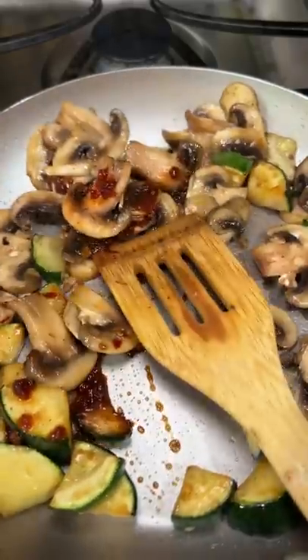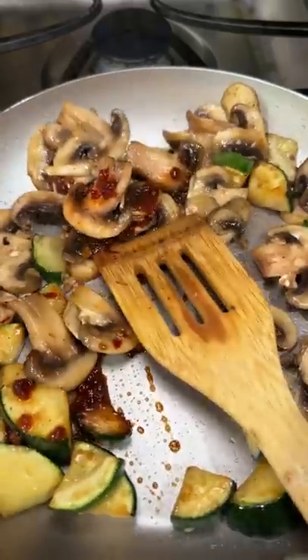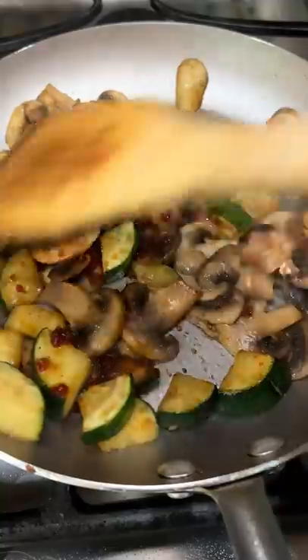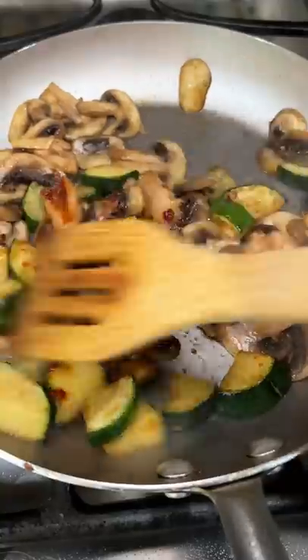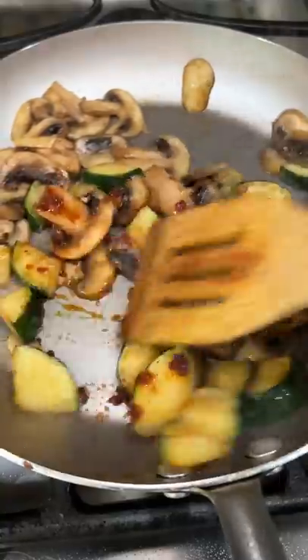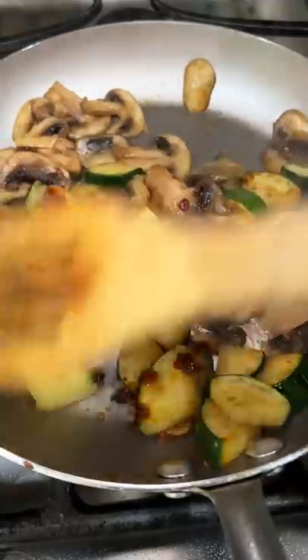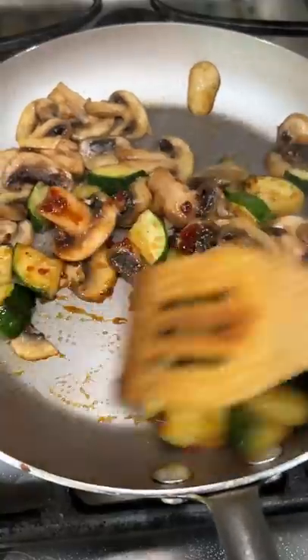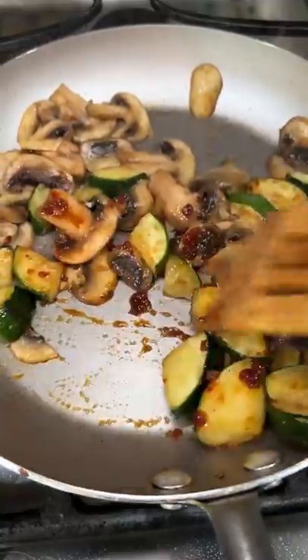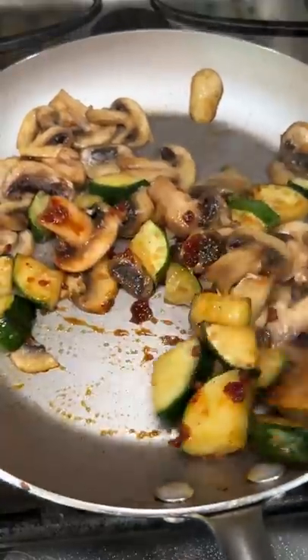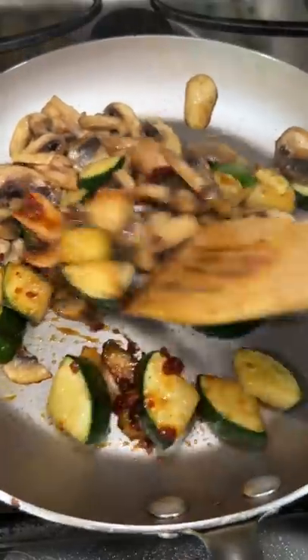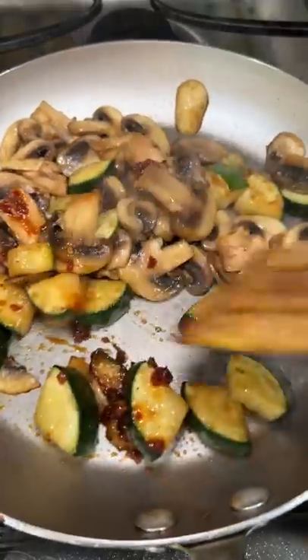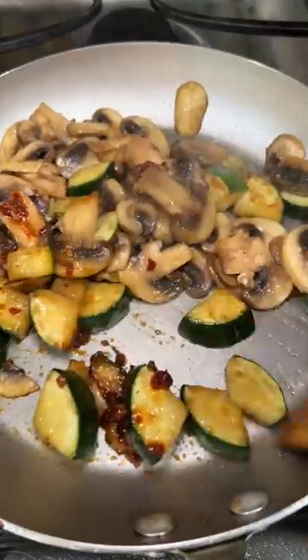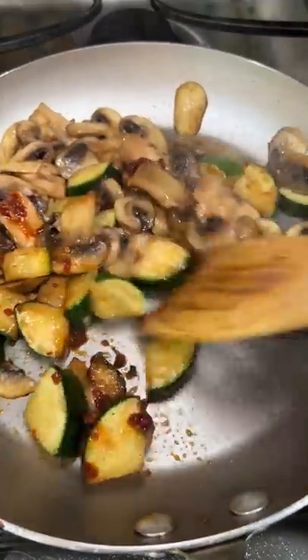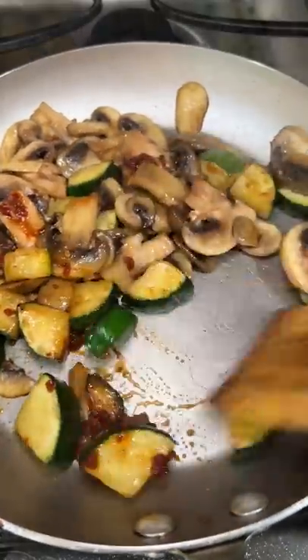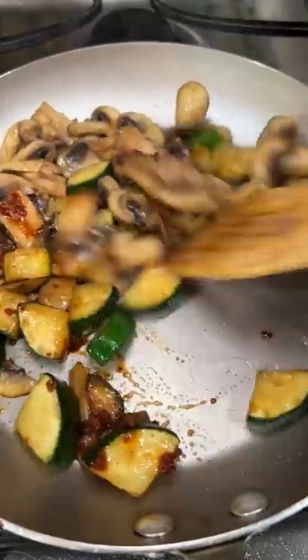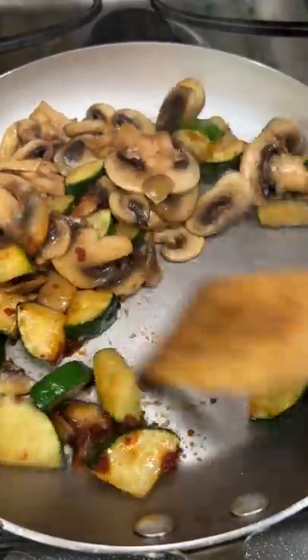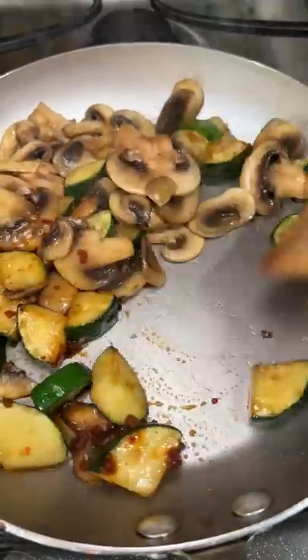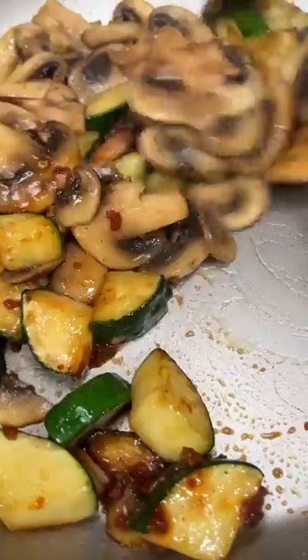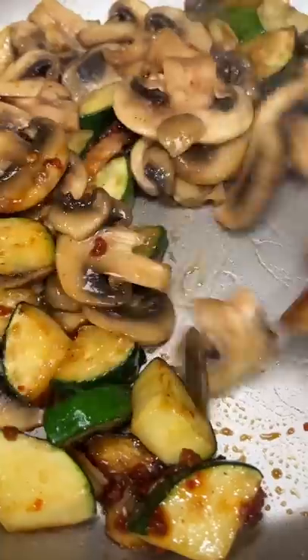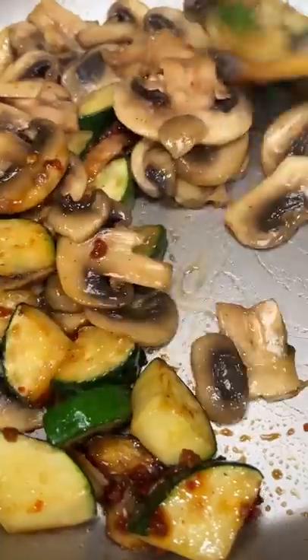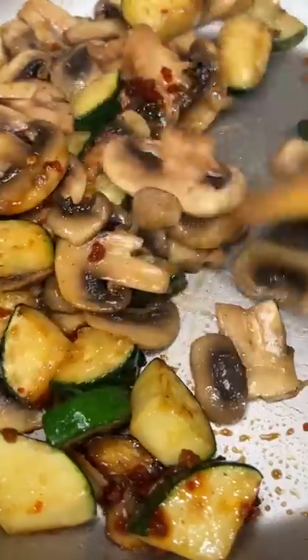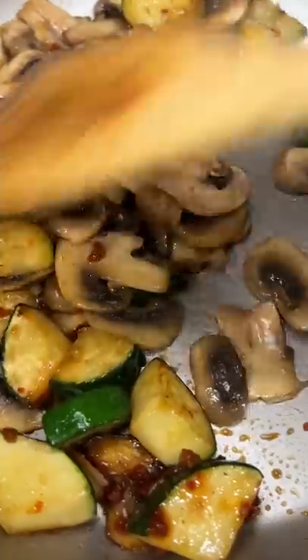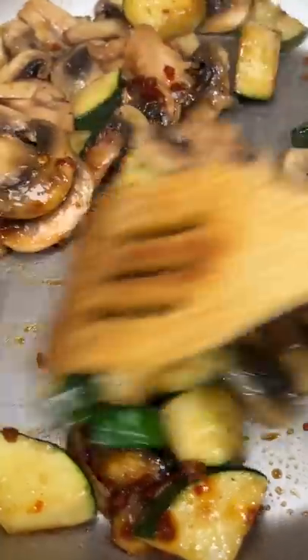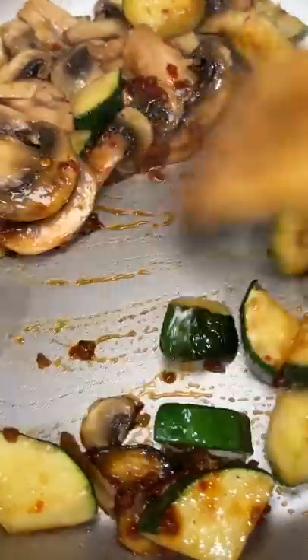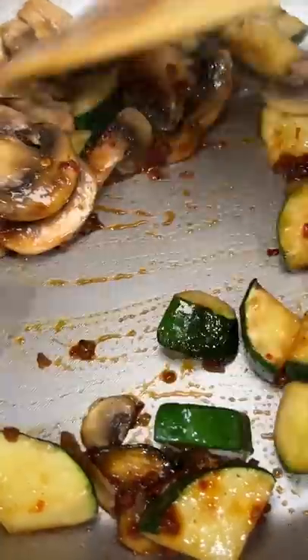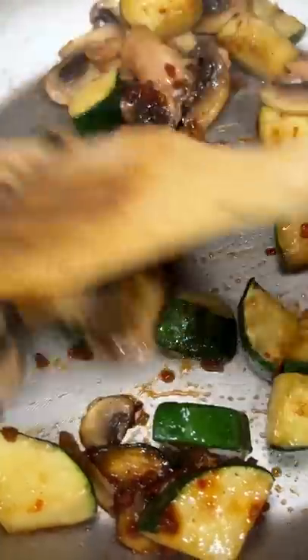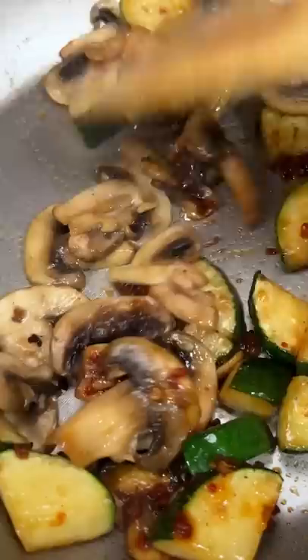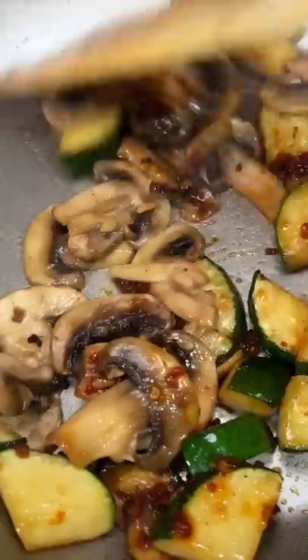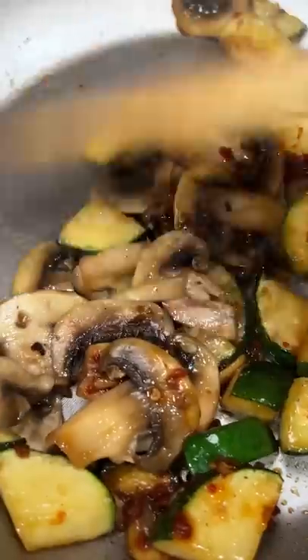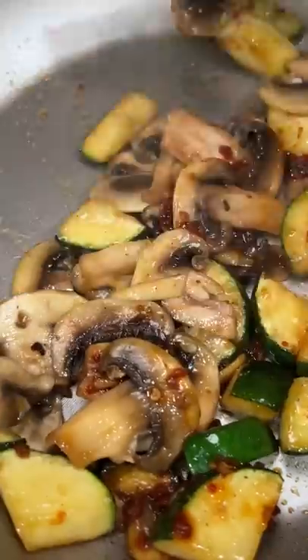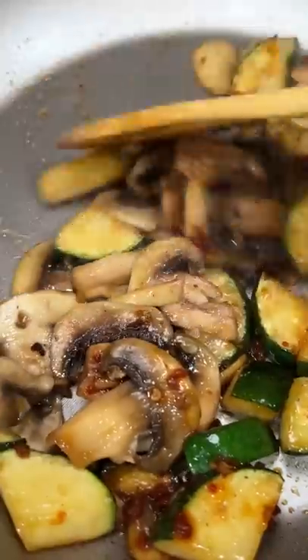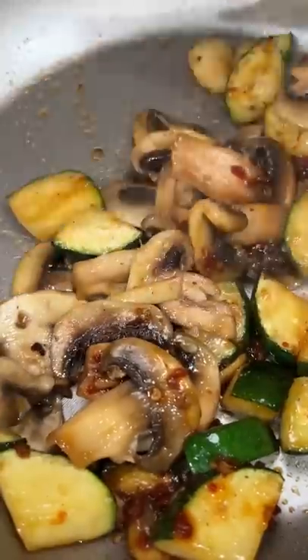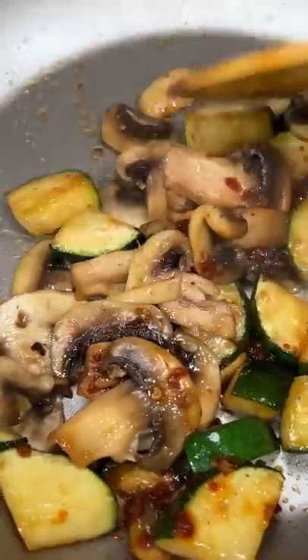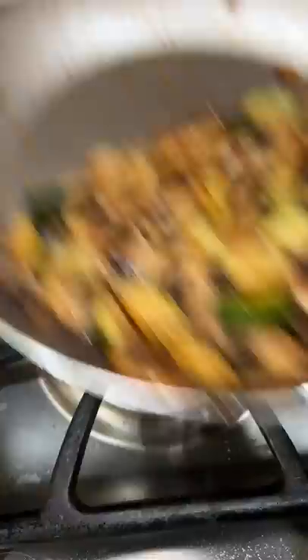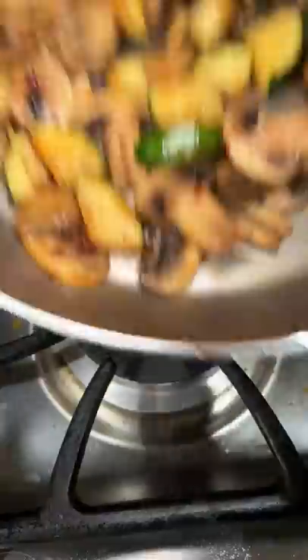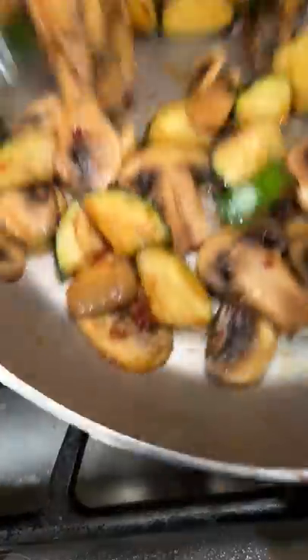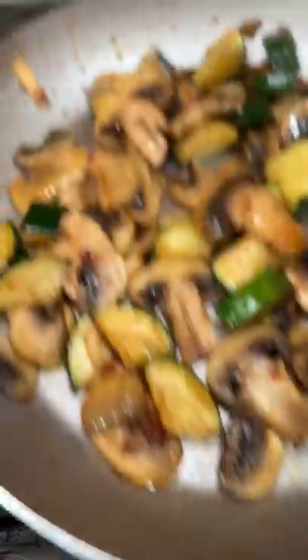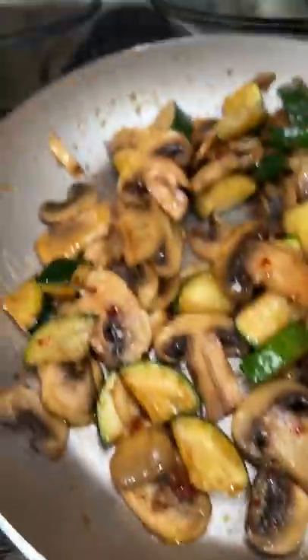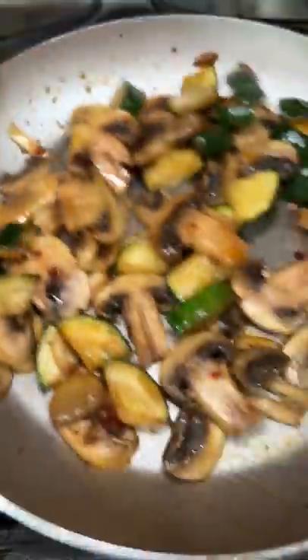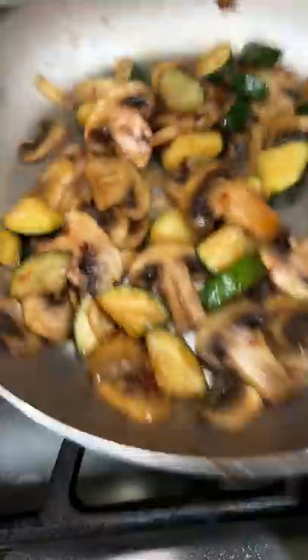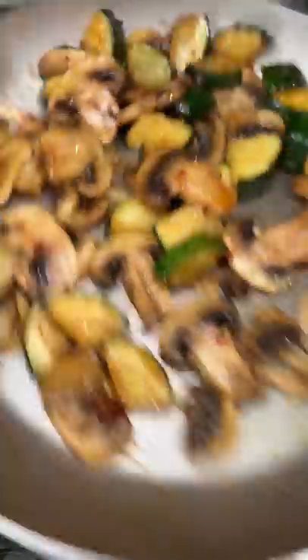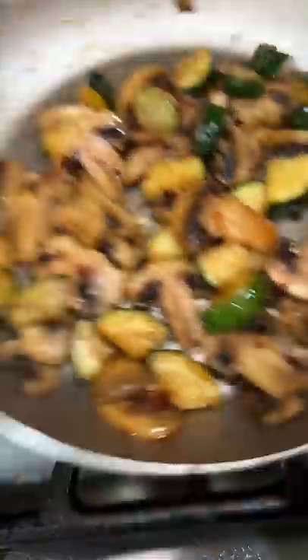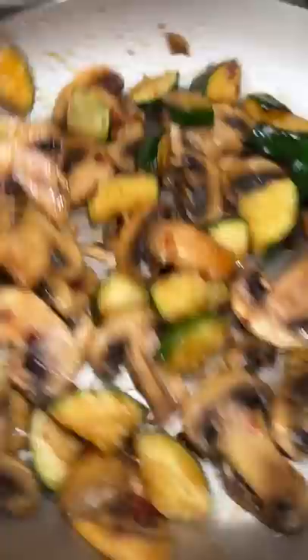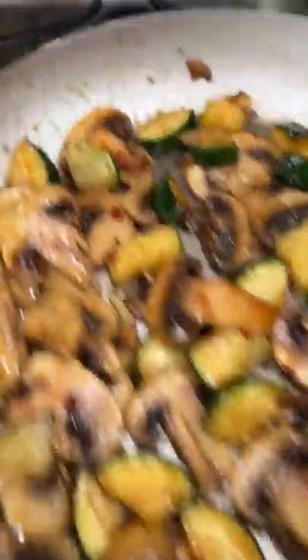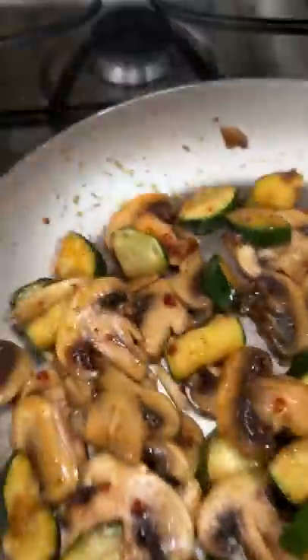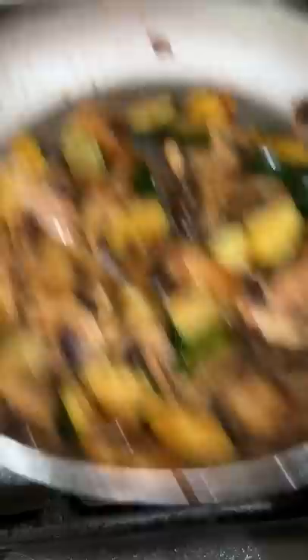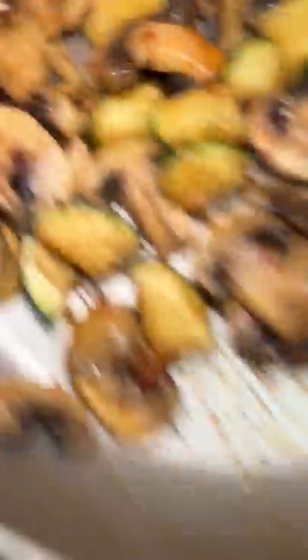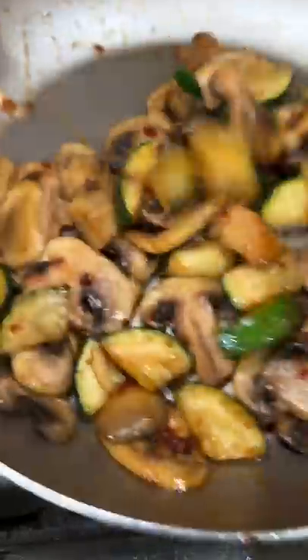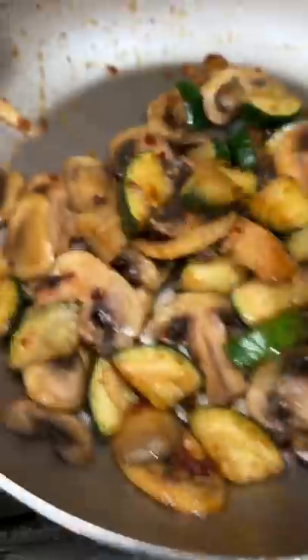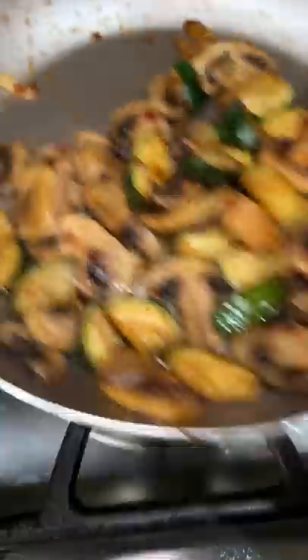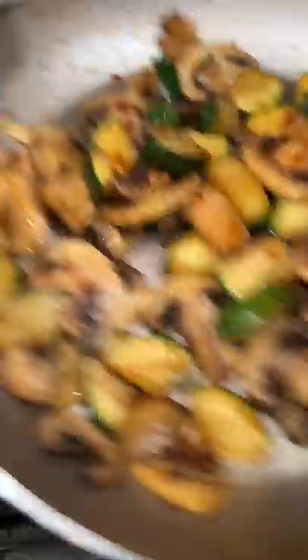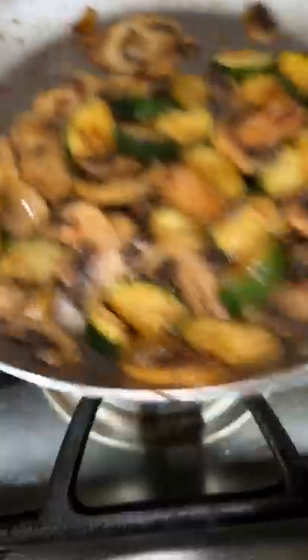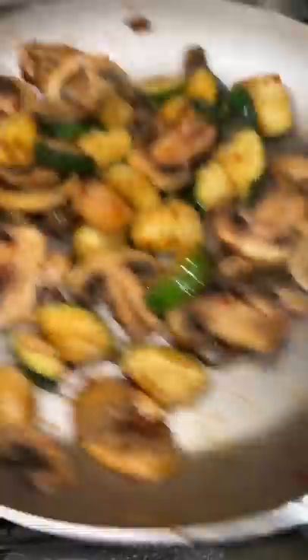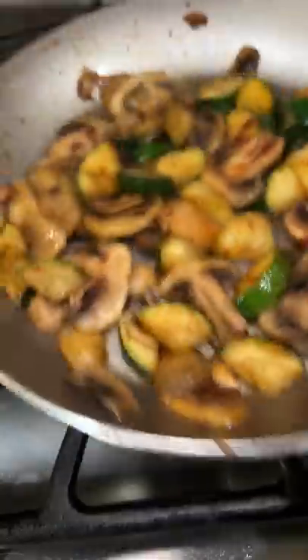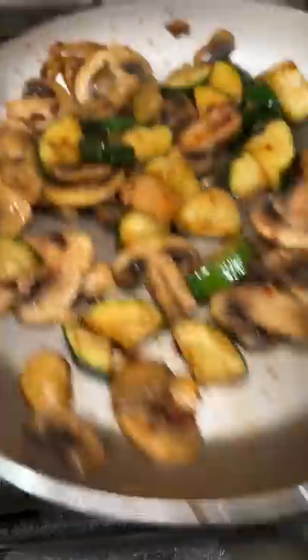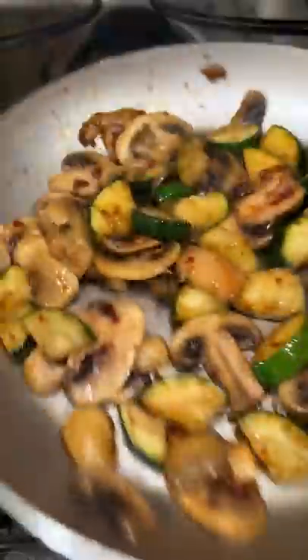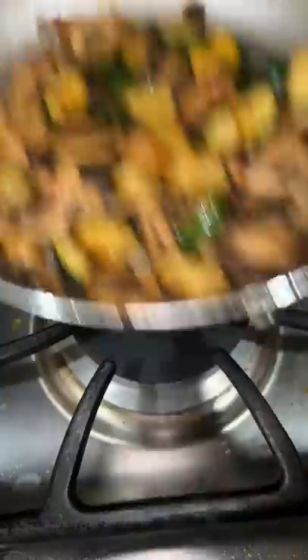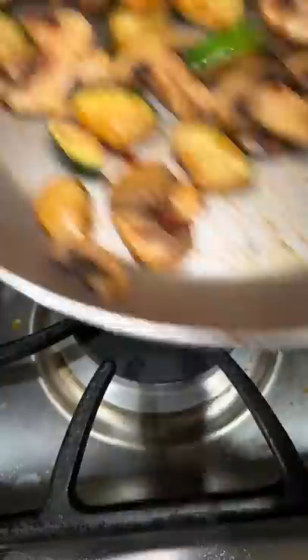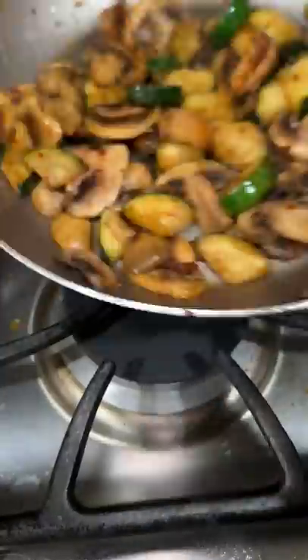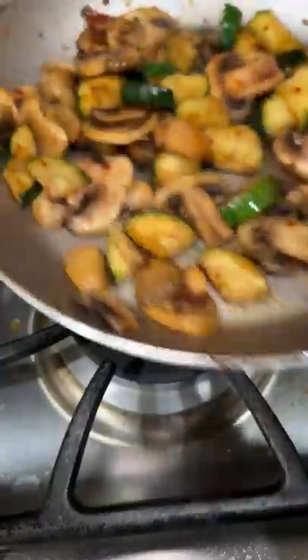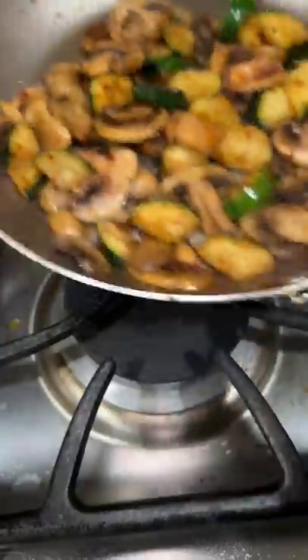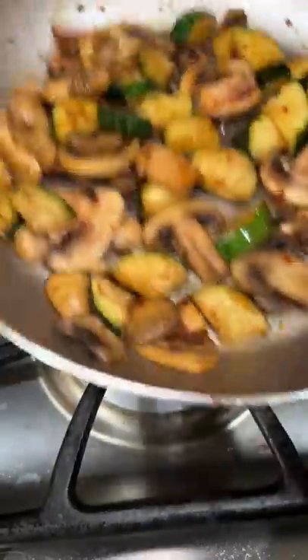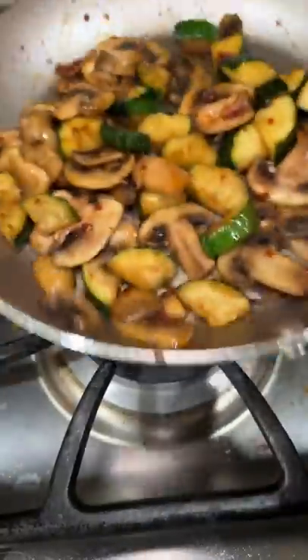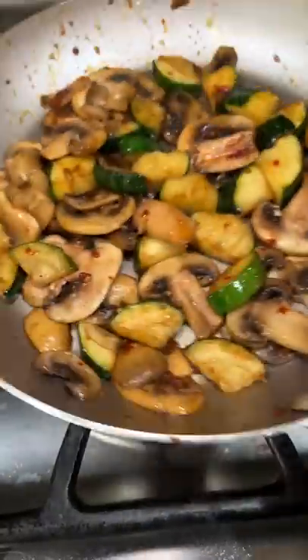It actually turned out really good, but I wish I added more of the habanero stuff. But at the same time, I was giving some to my neighbor, so I didn't want it to be too spicy for him.